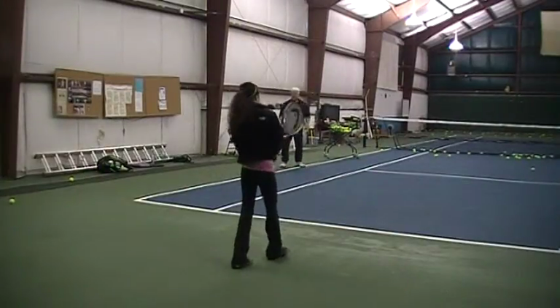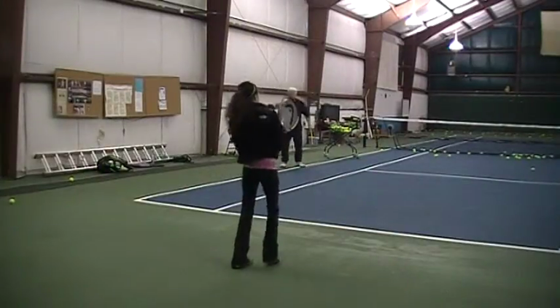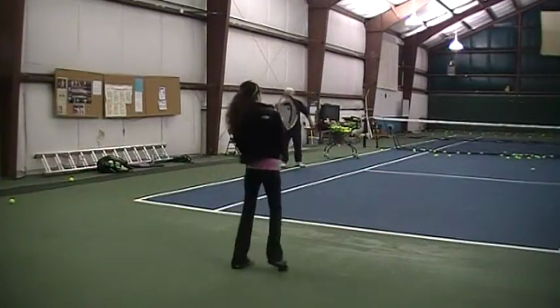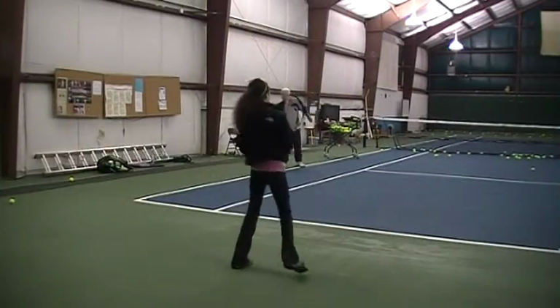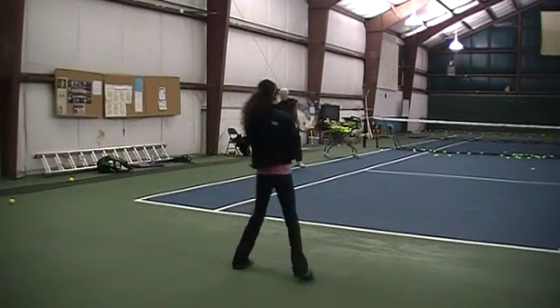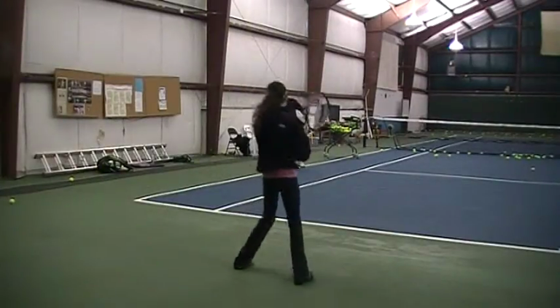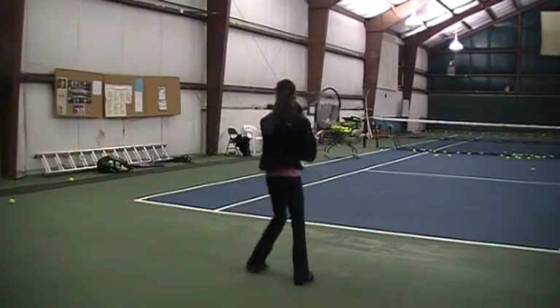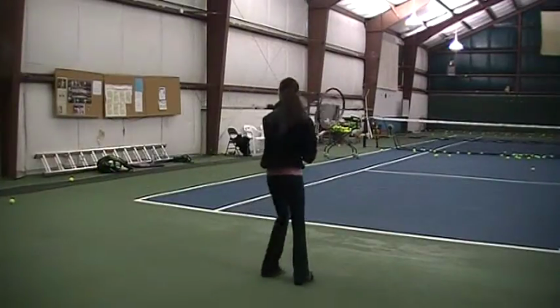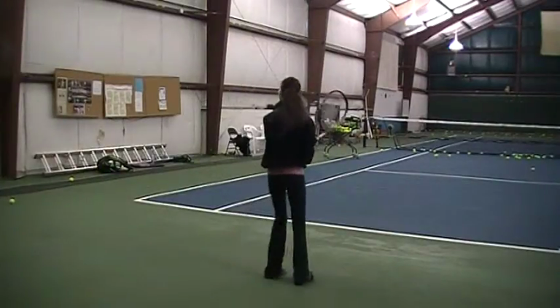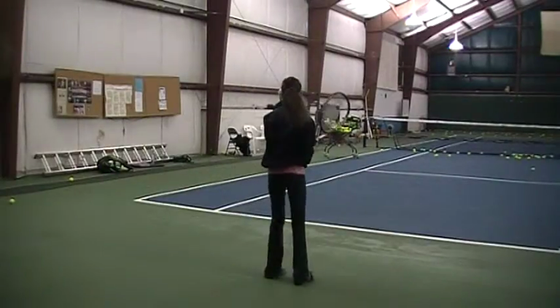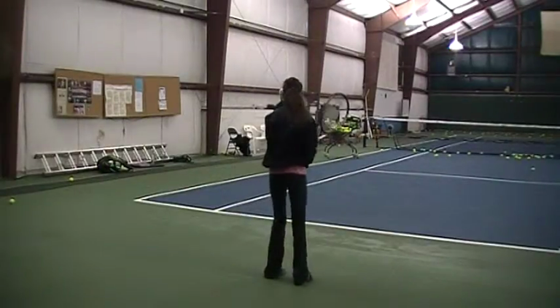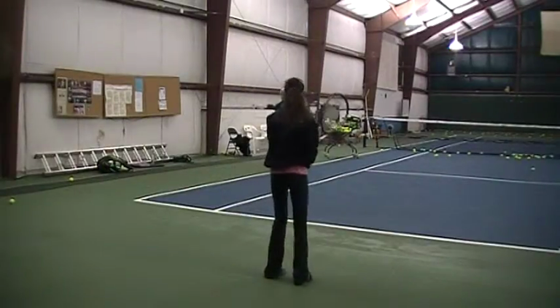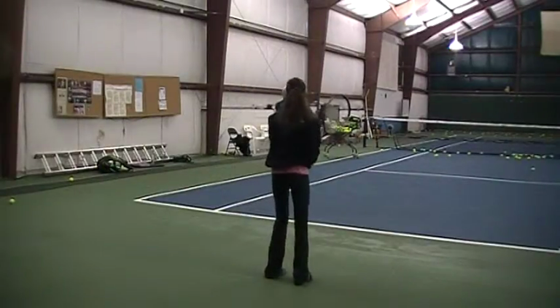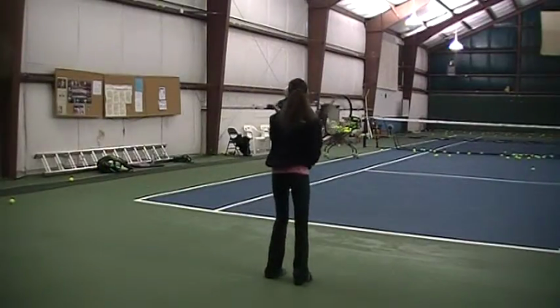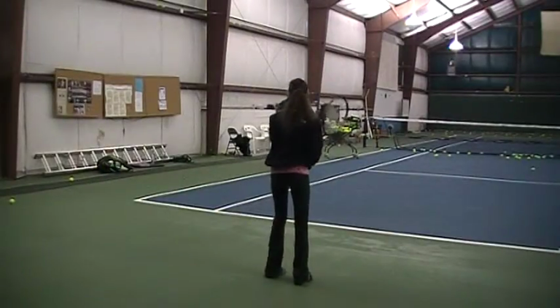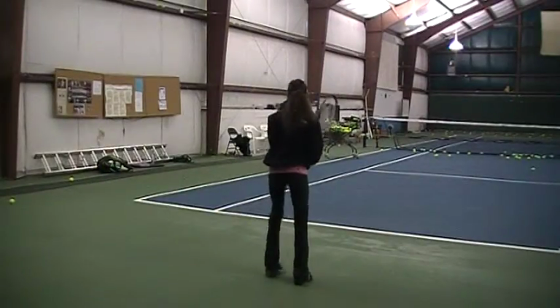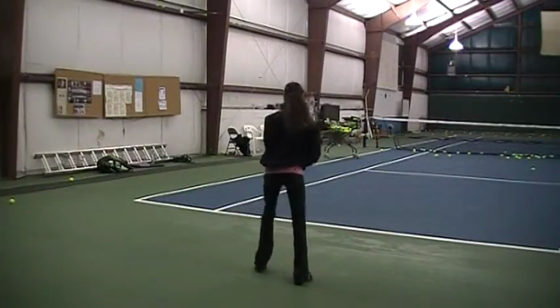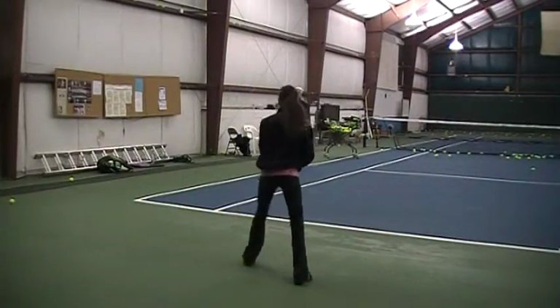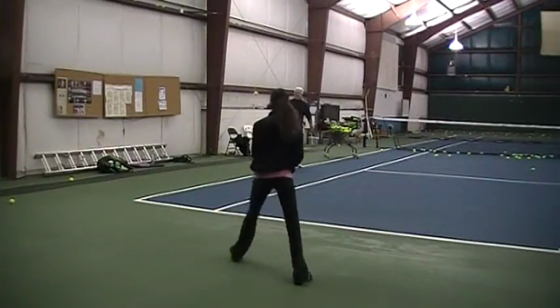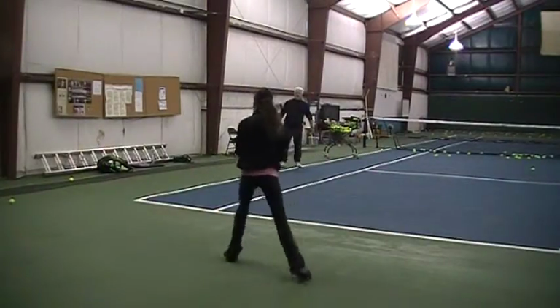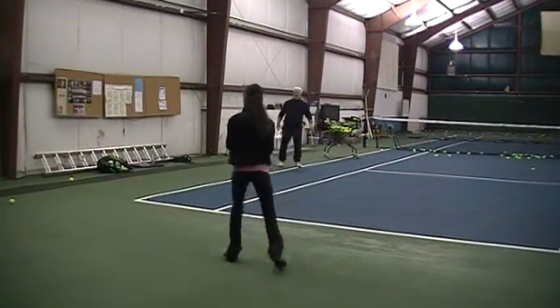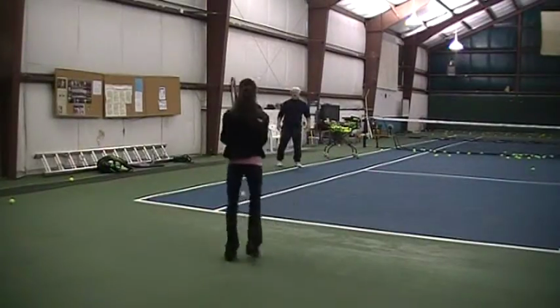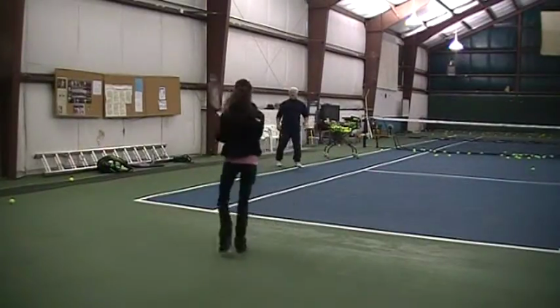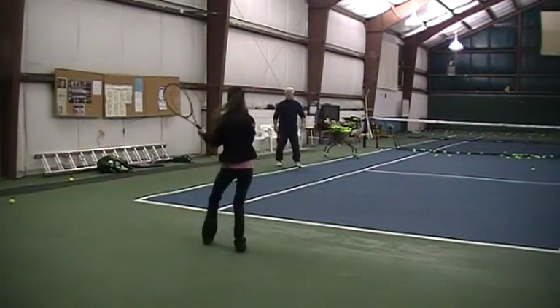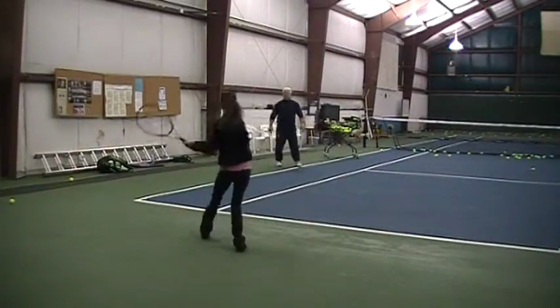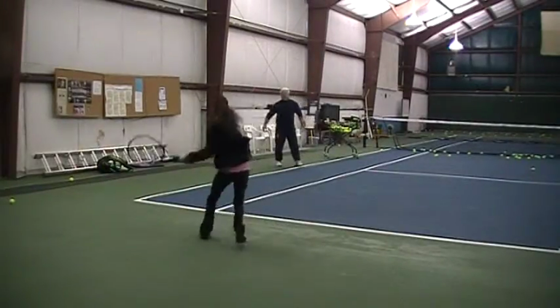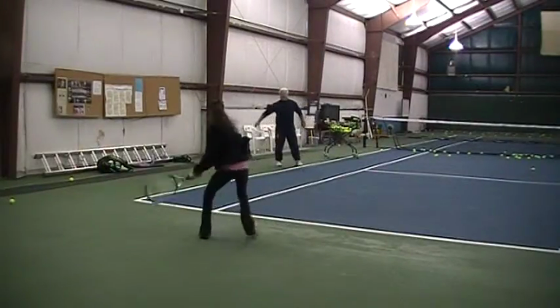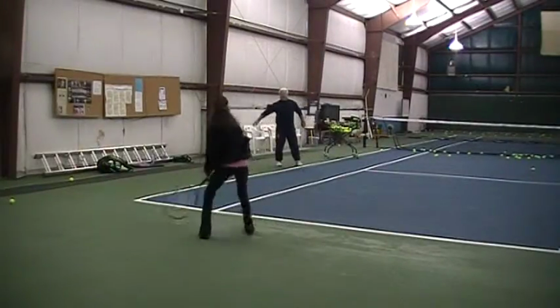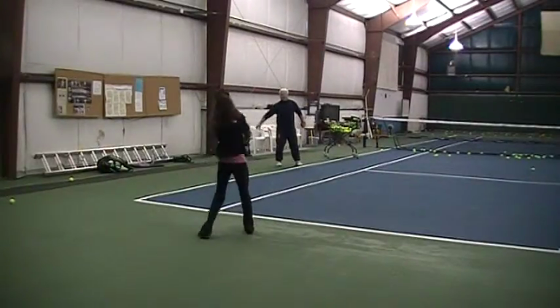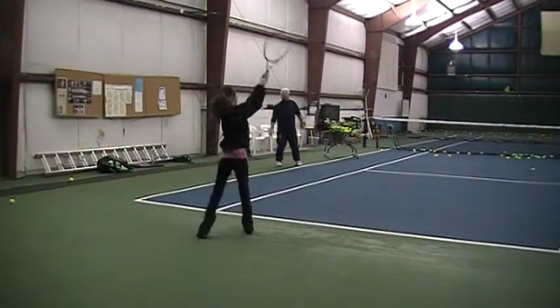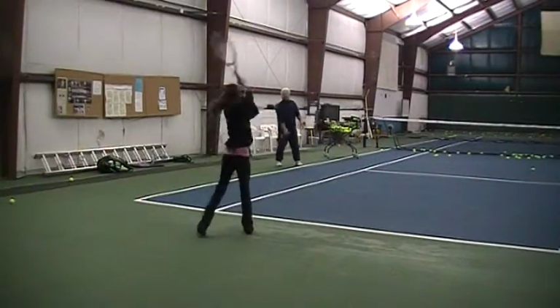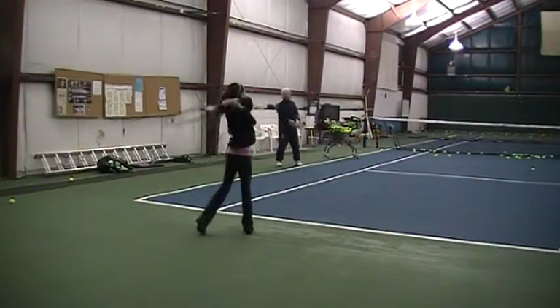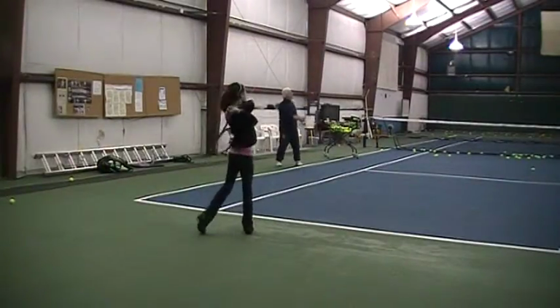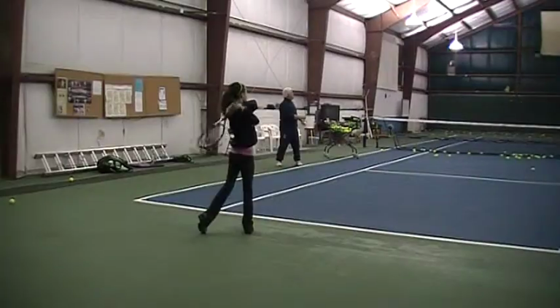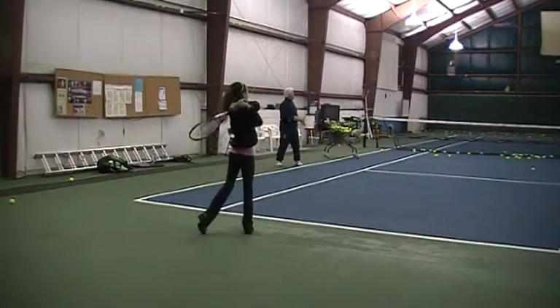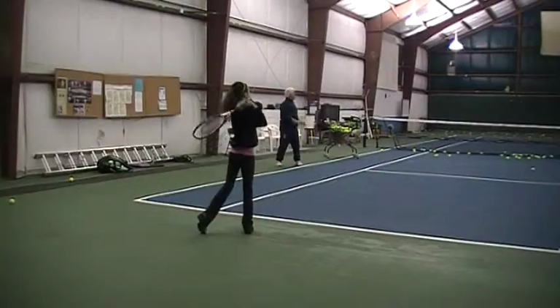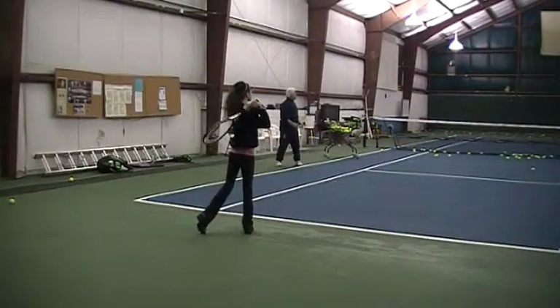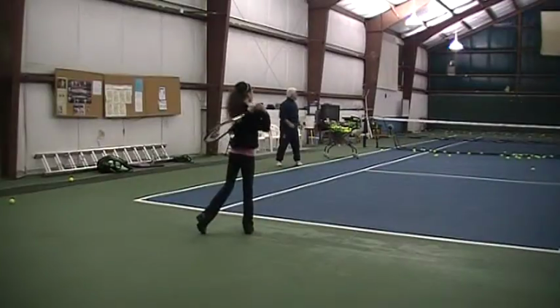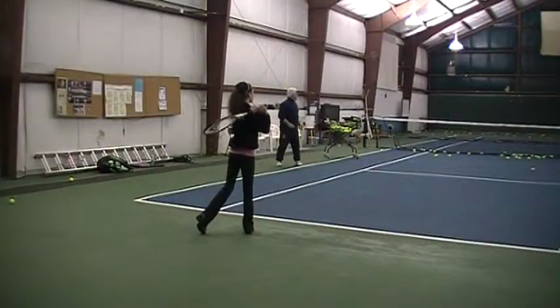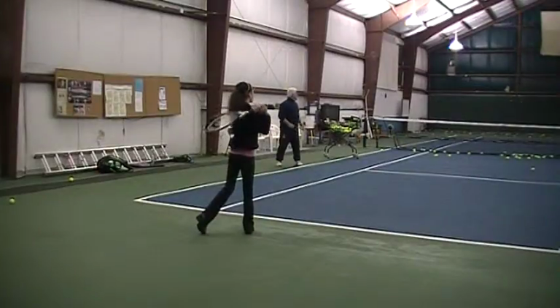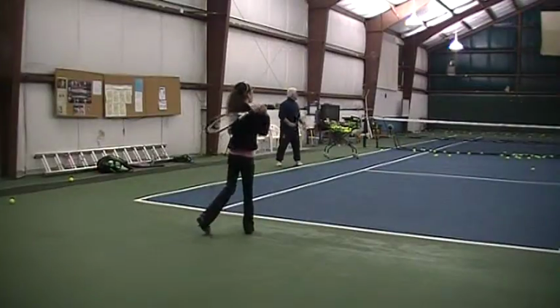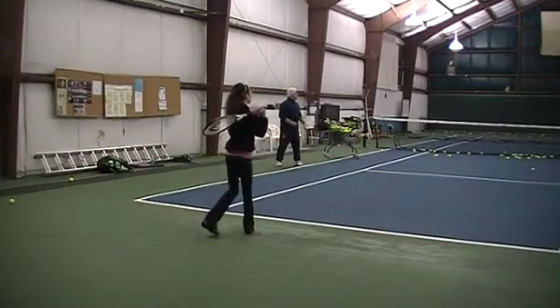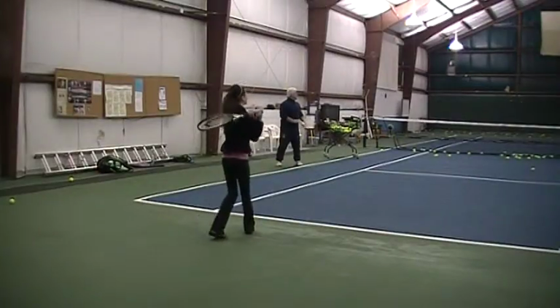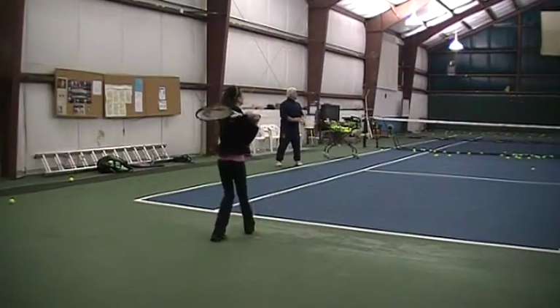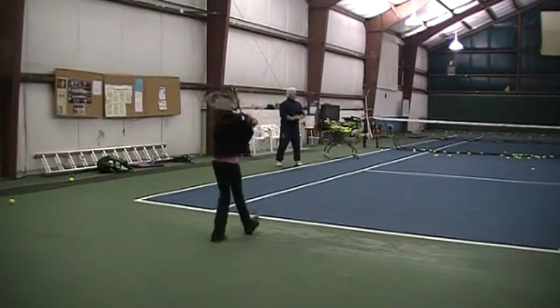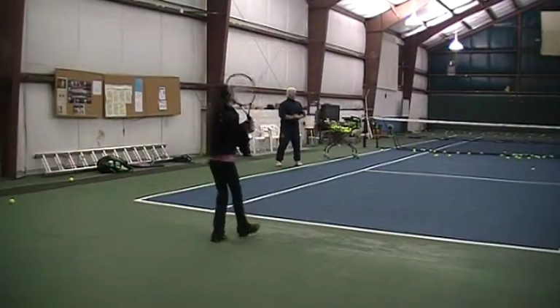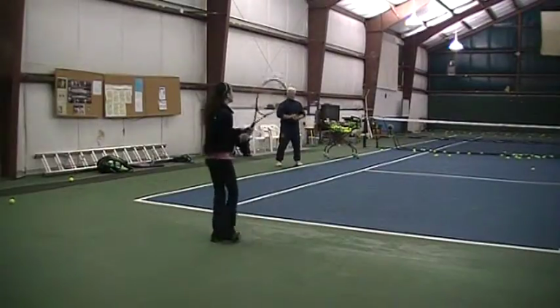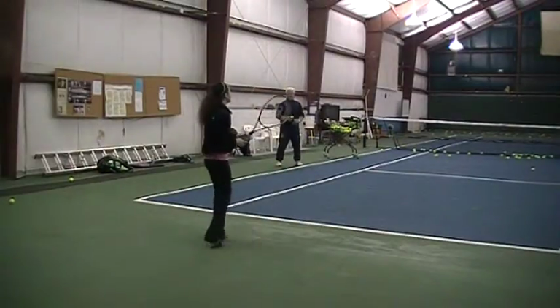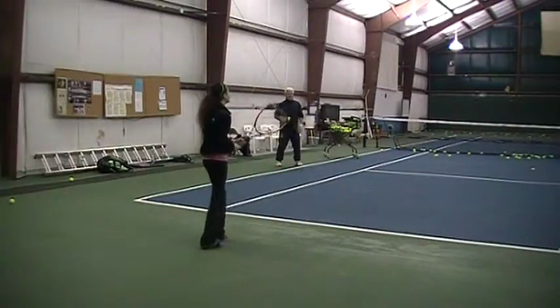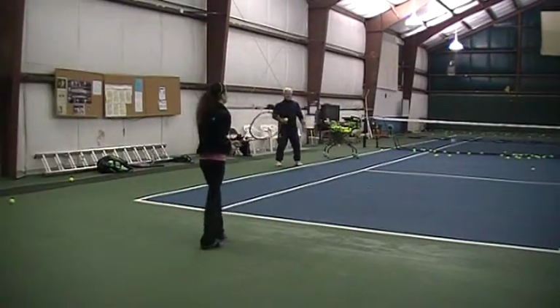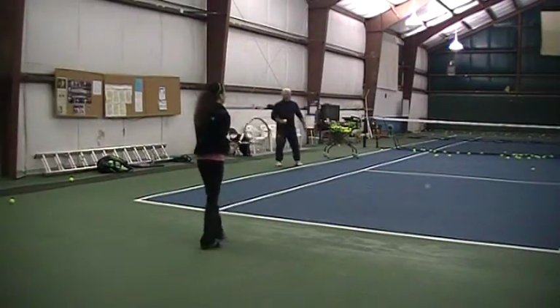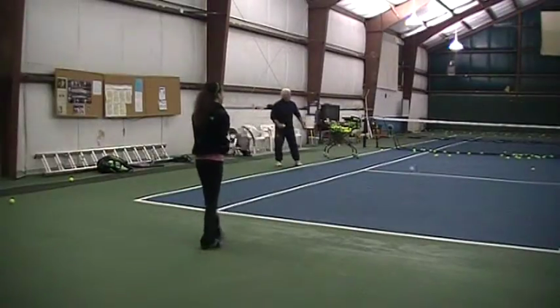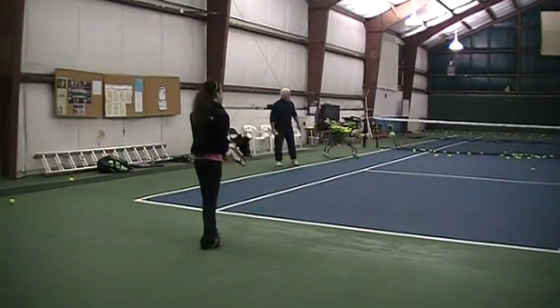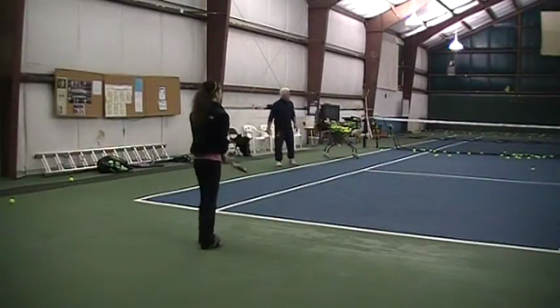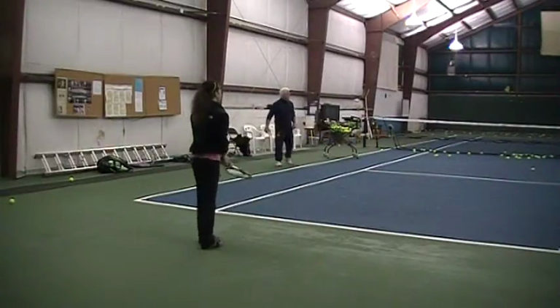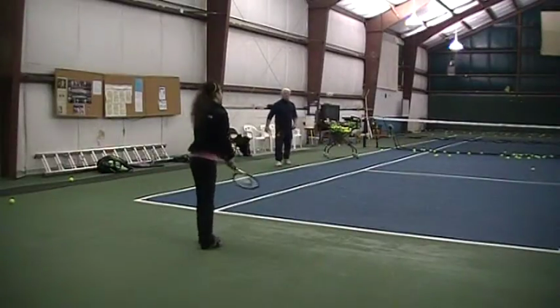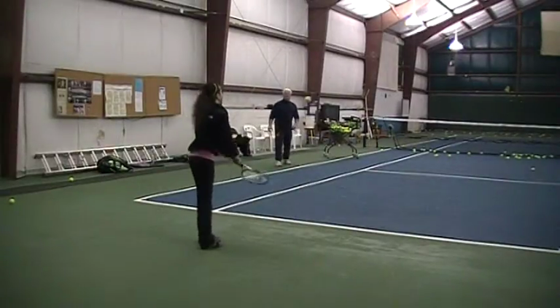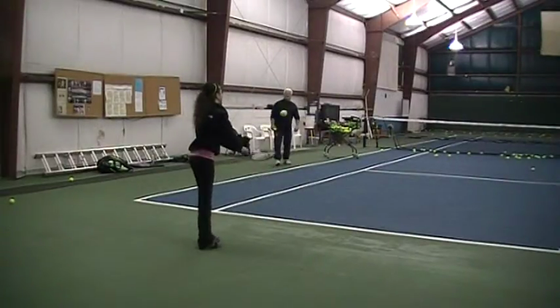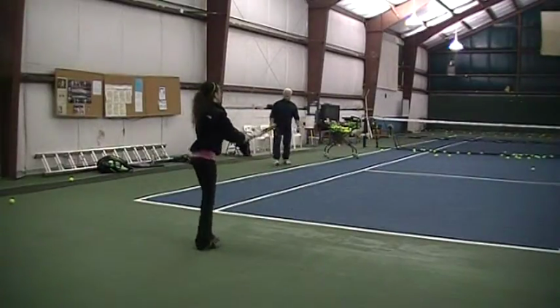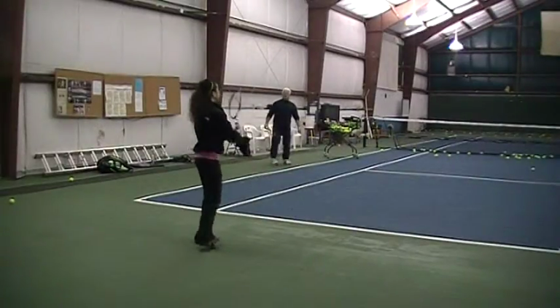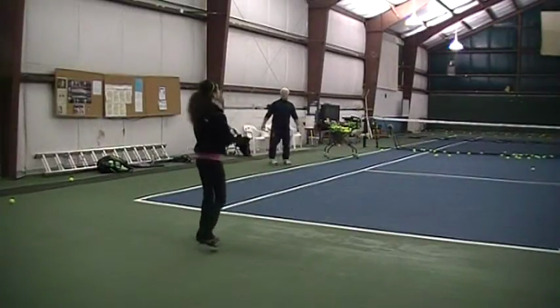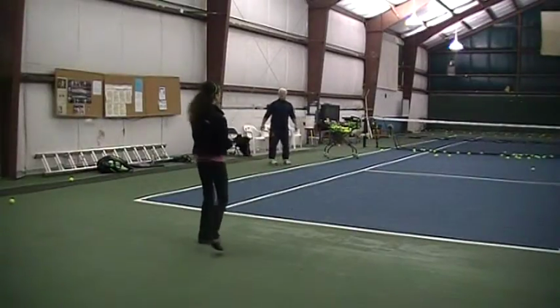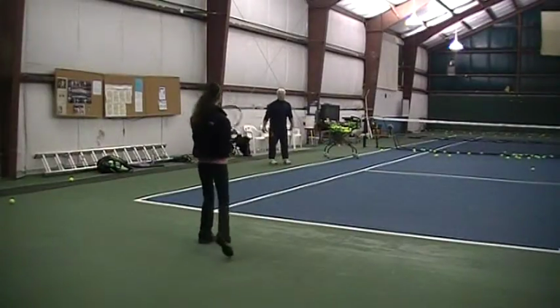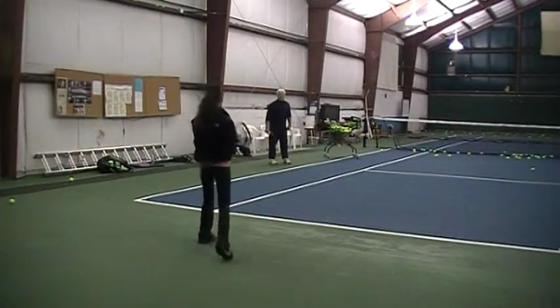Load that leg, here we go. Load that leg, load that leg. Explode up. That's good? That's right.